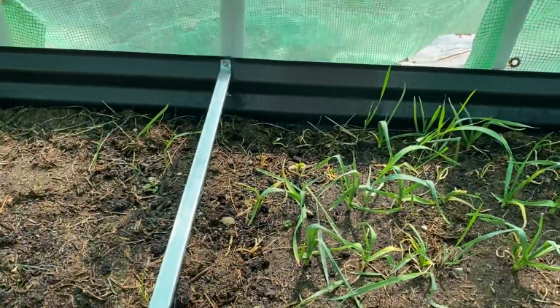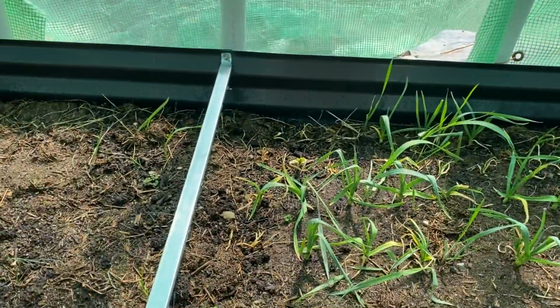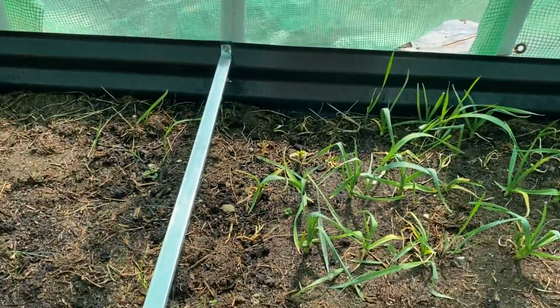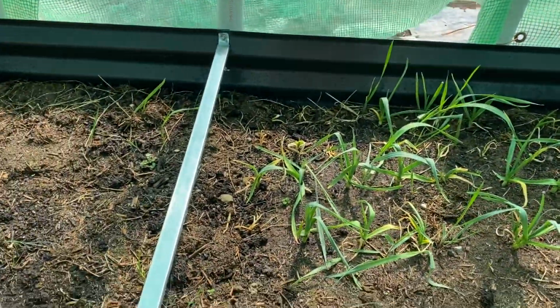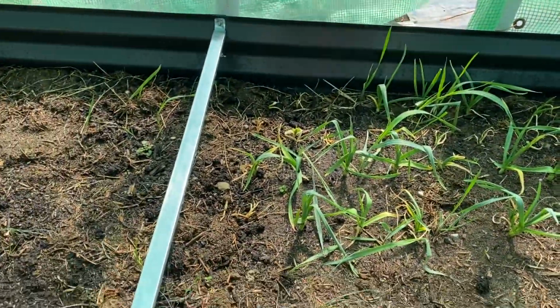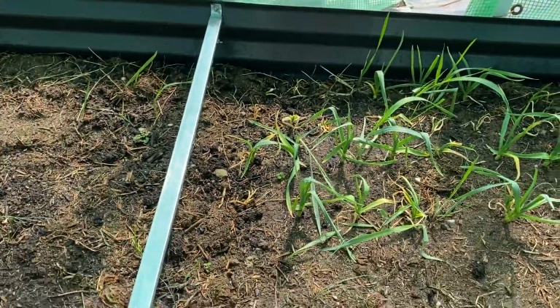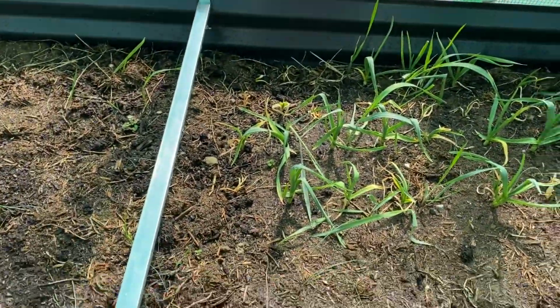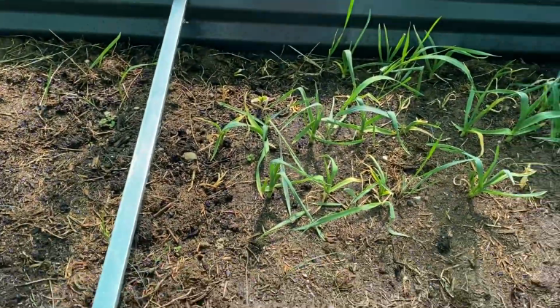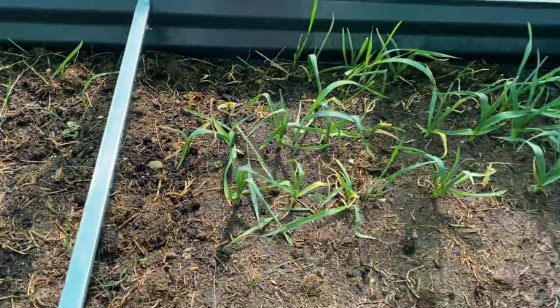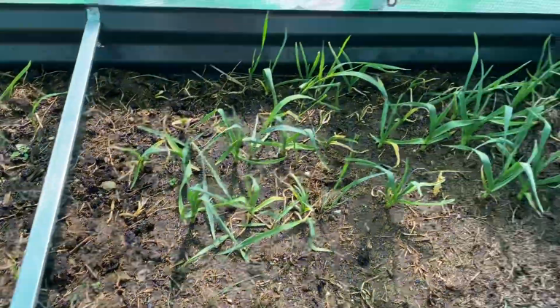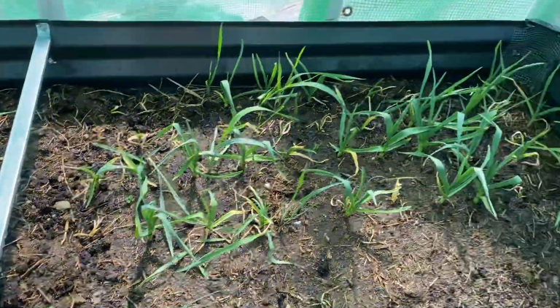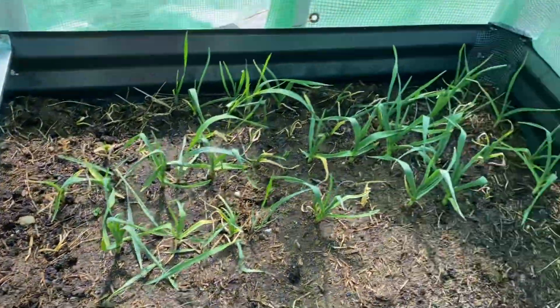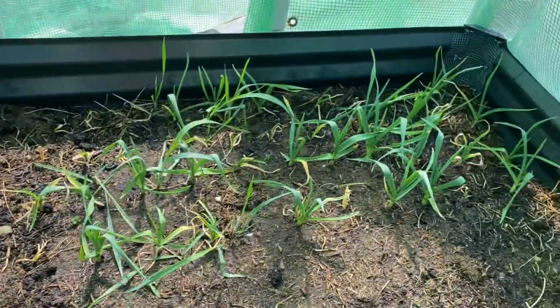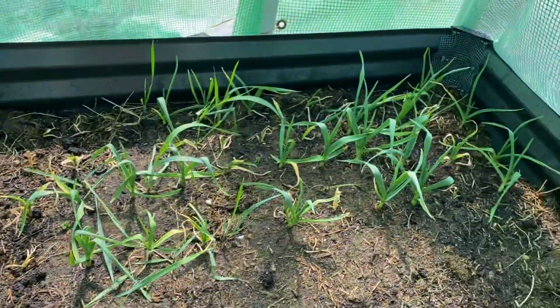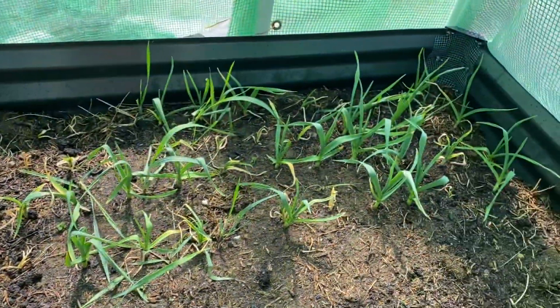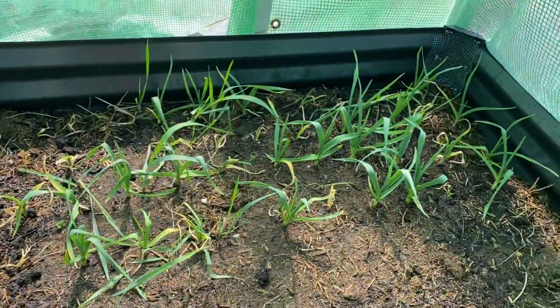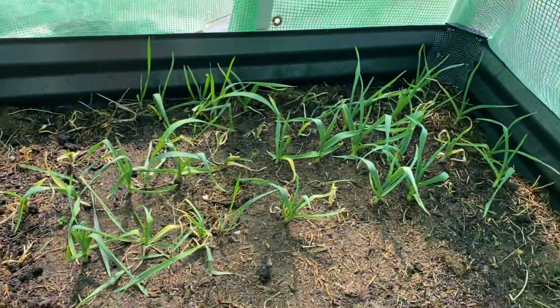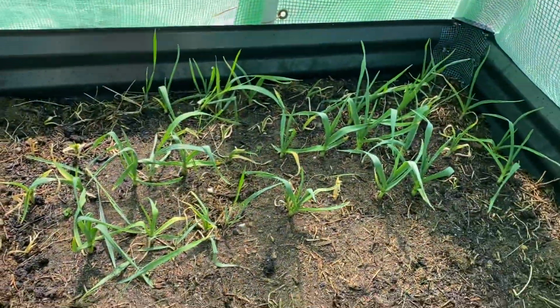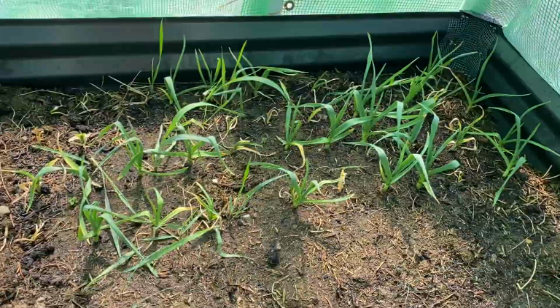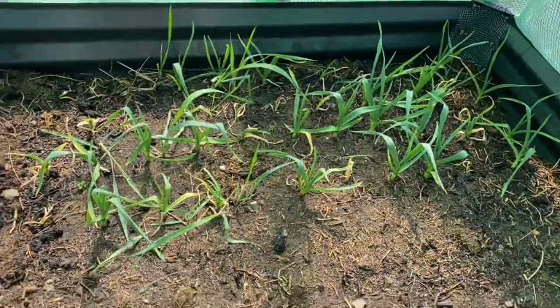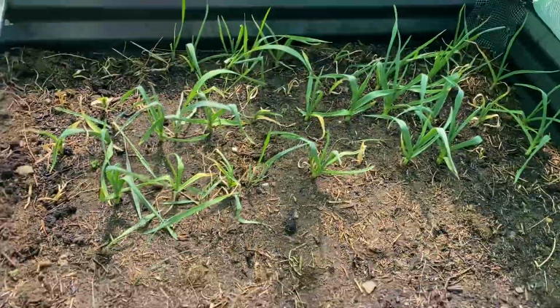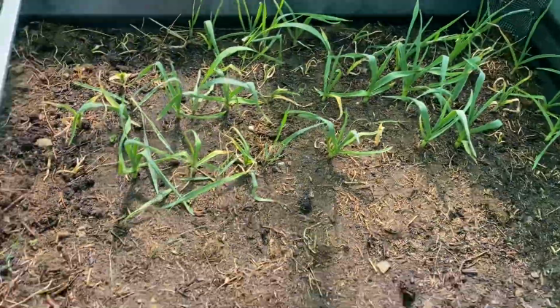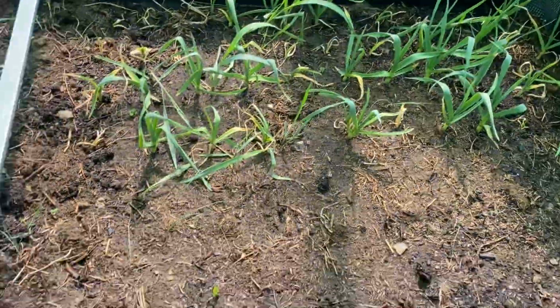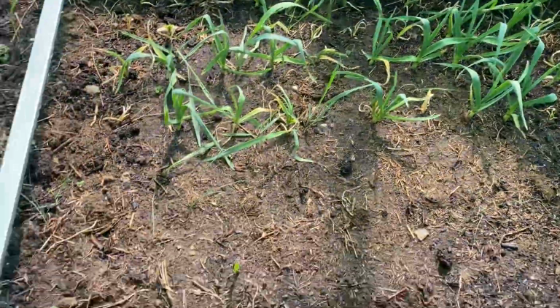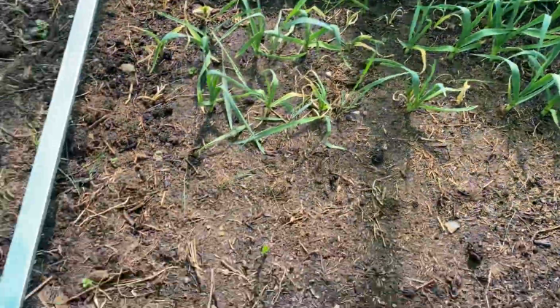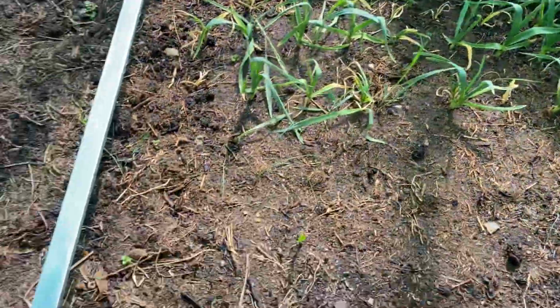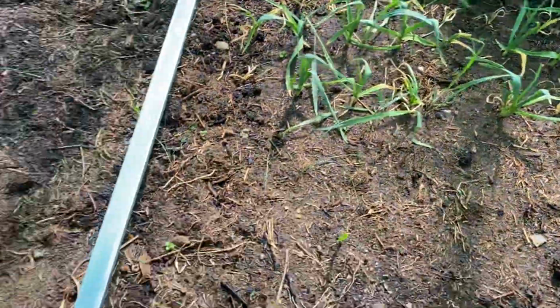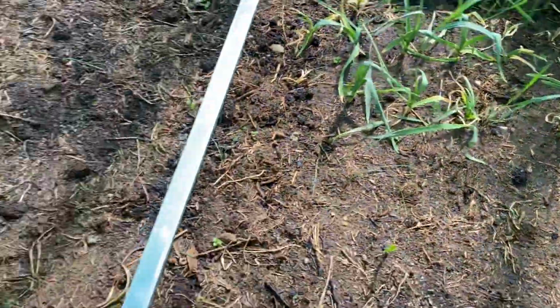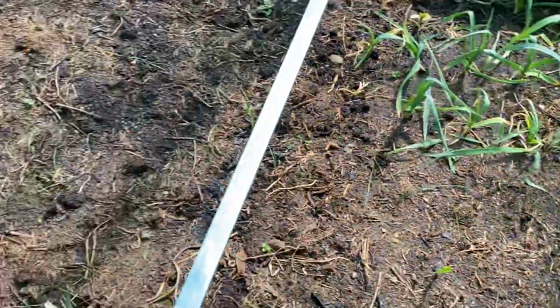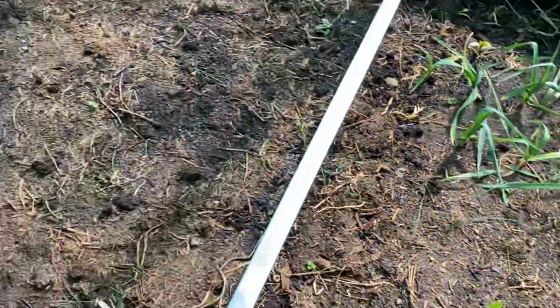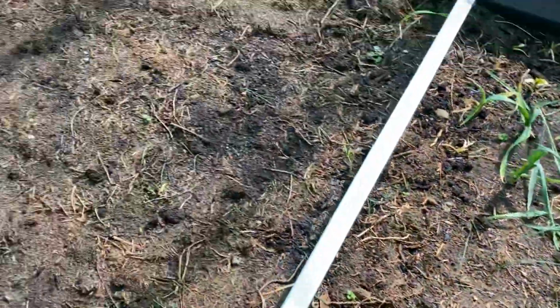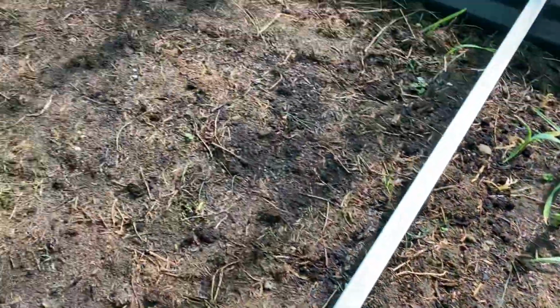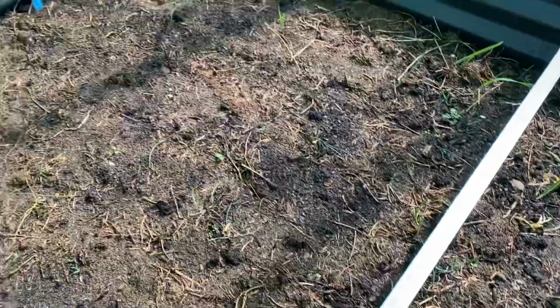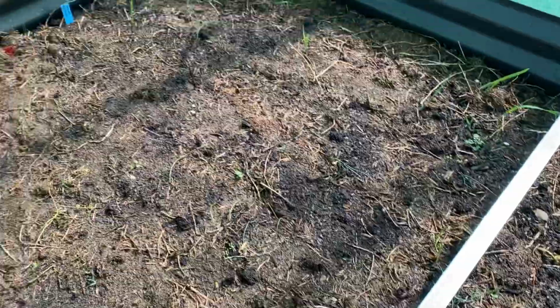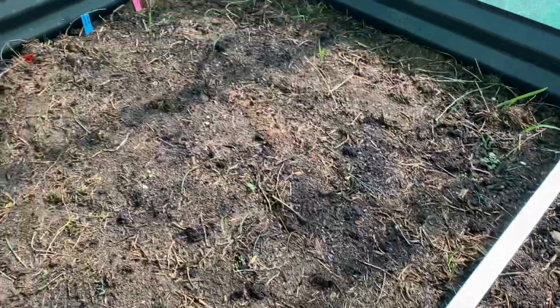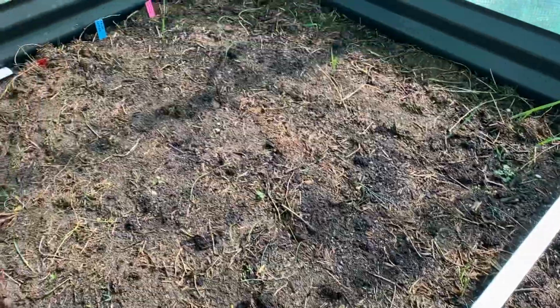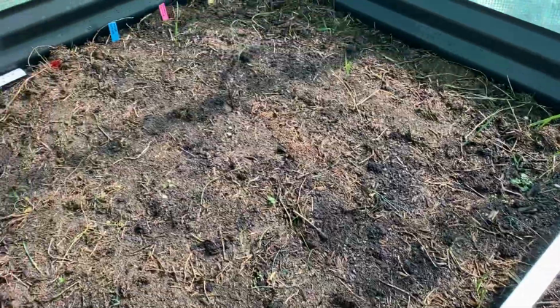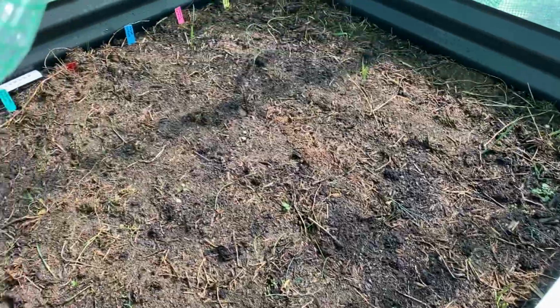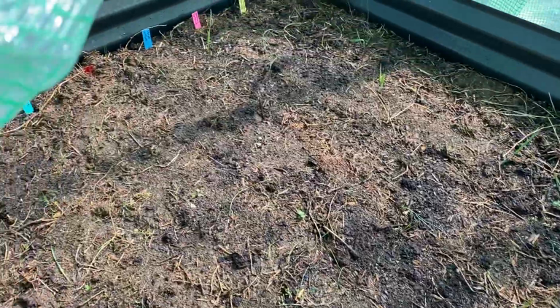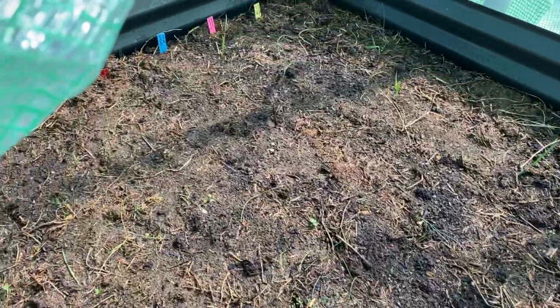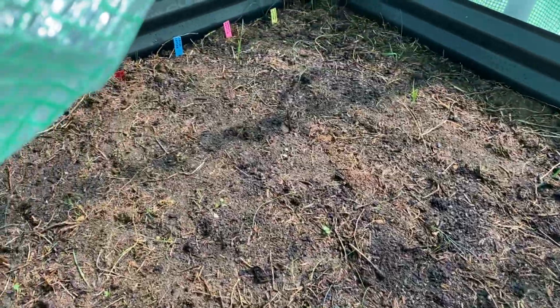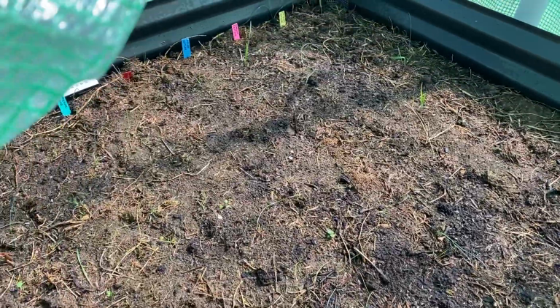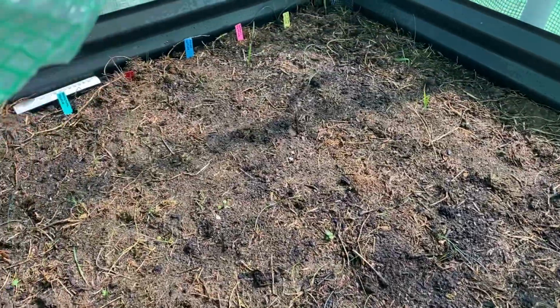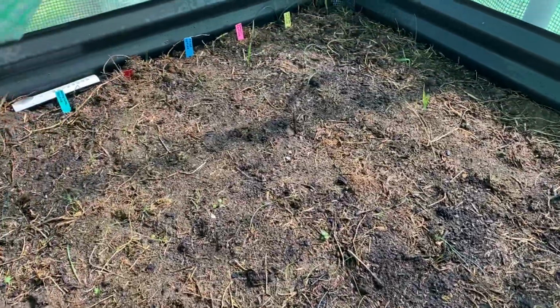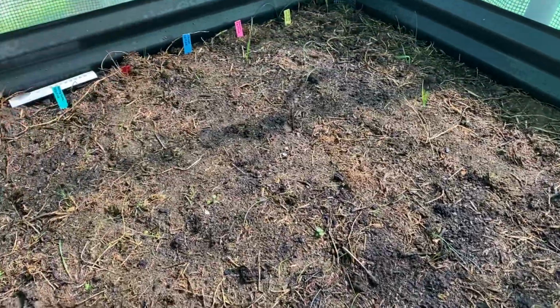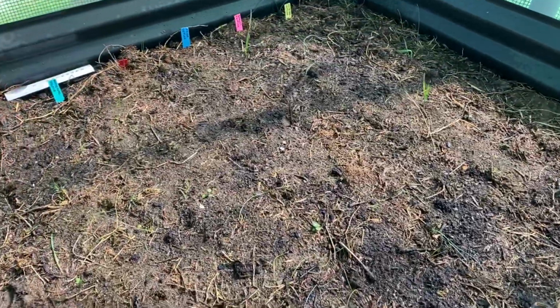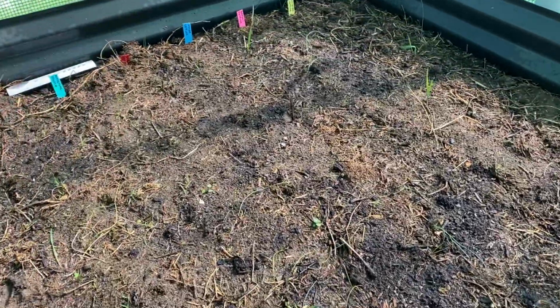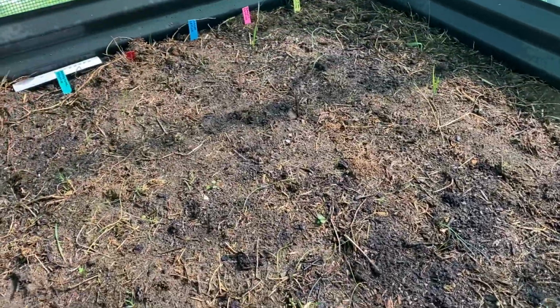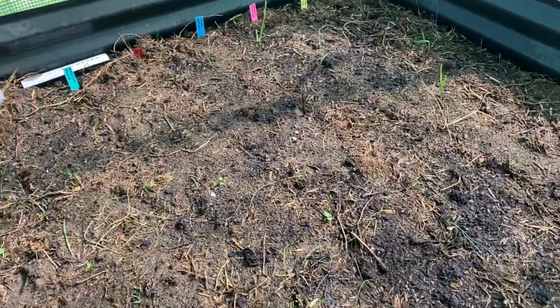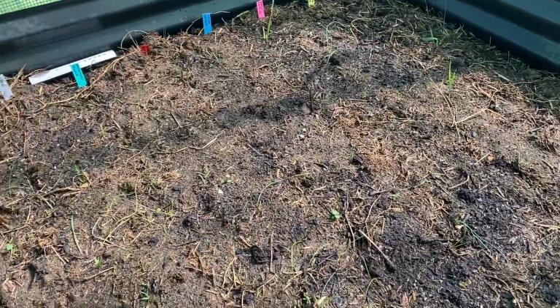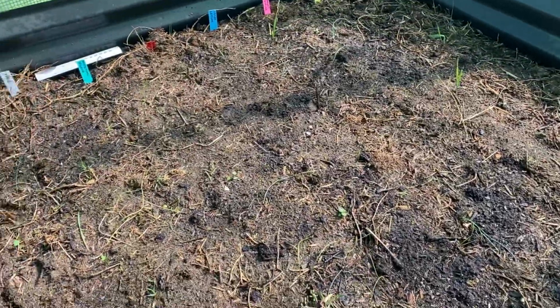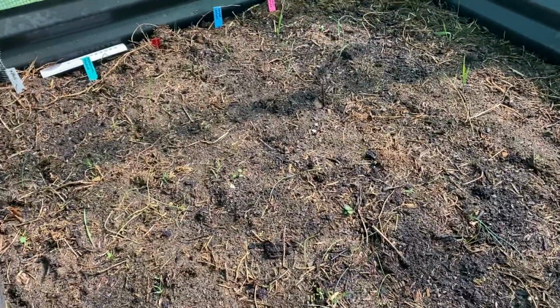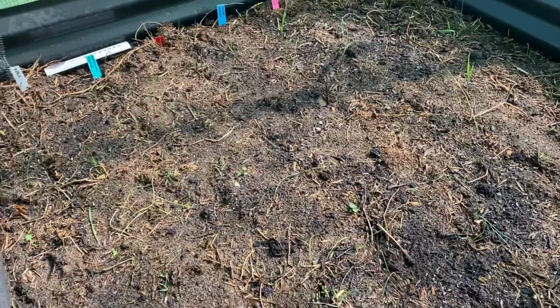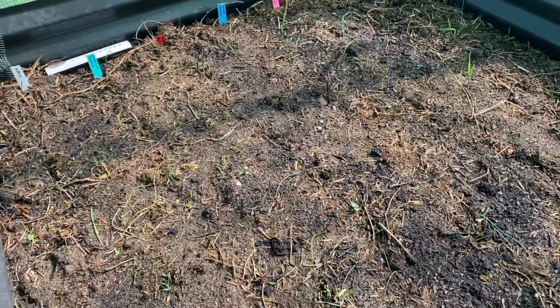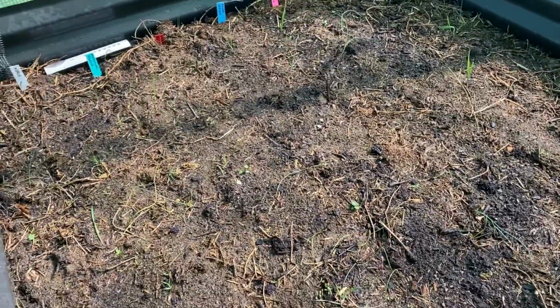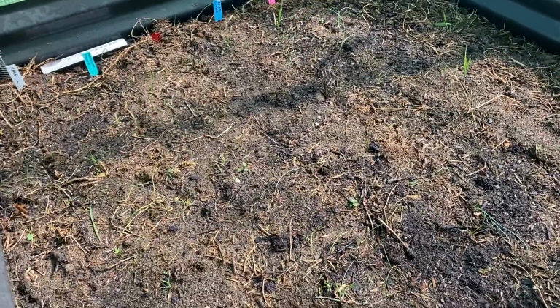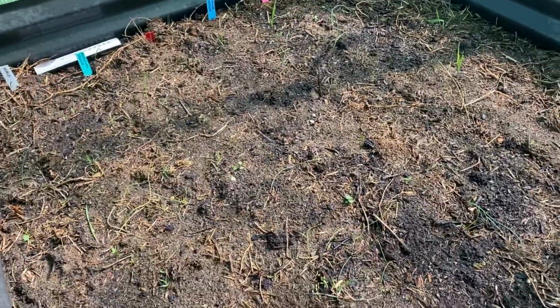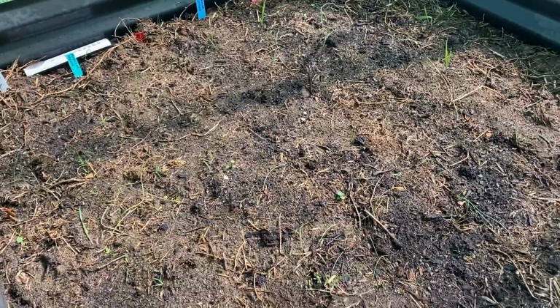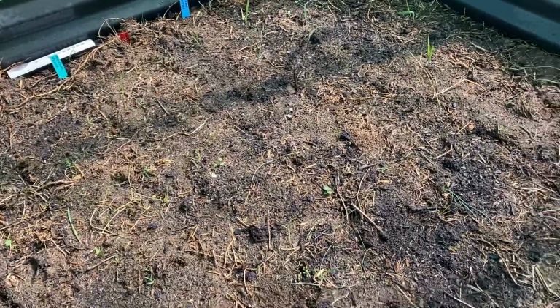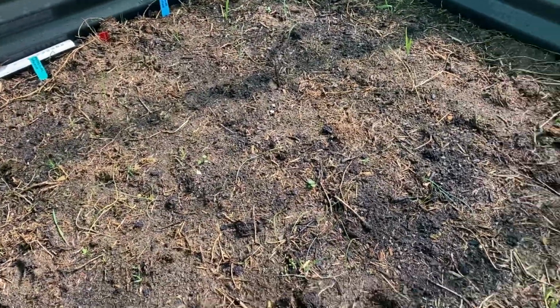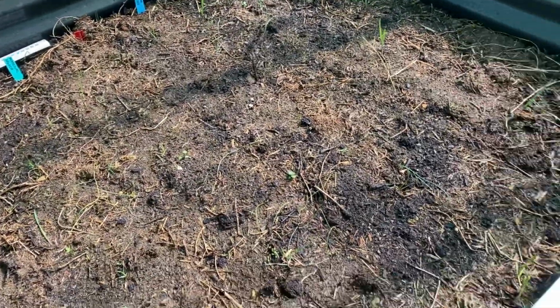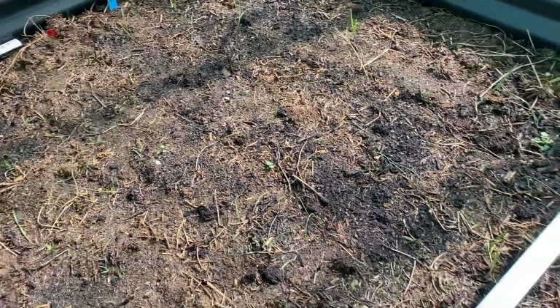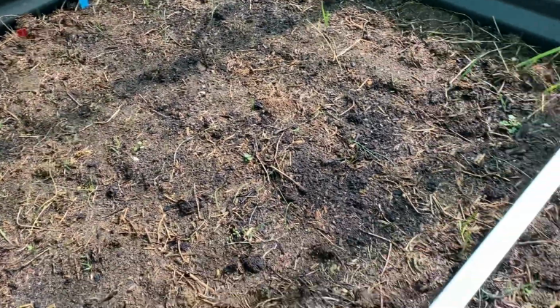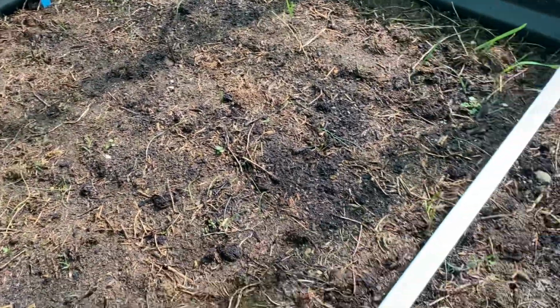However, the garlic did survive, and I just replanted last week like I said. So I'll keep you posted on this.